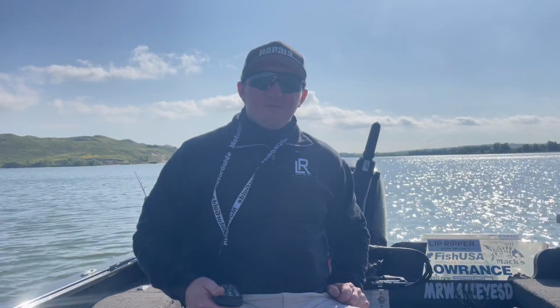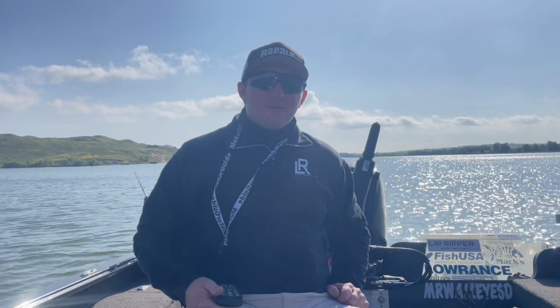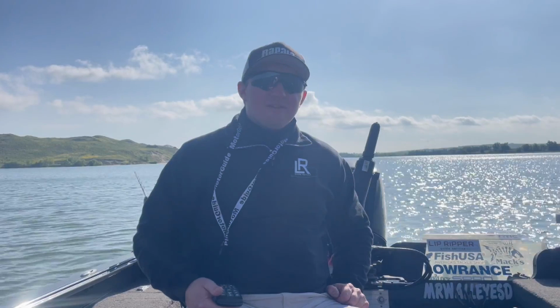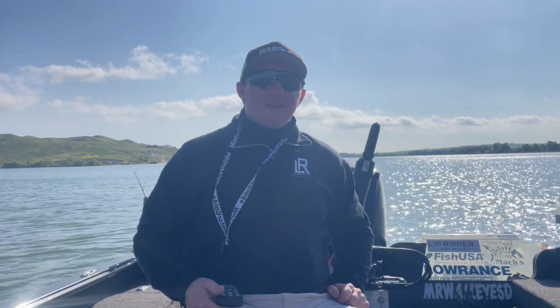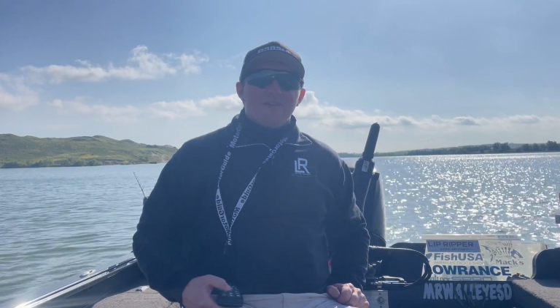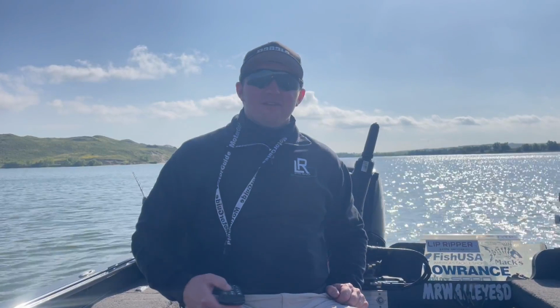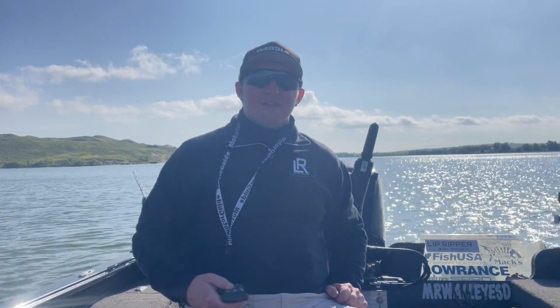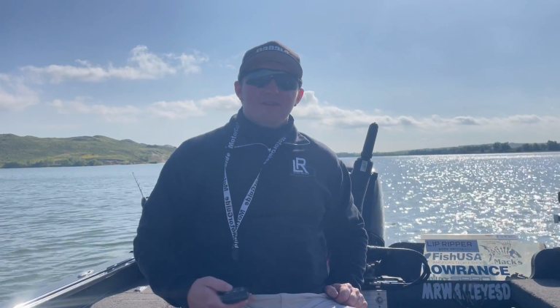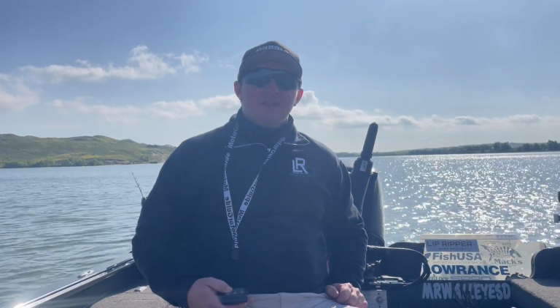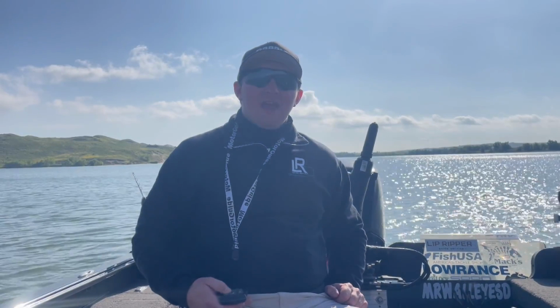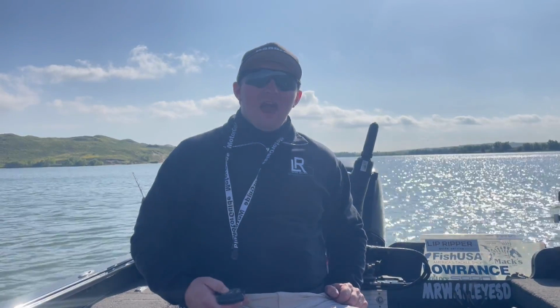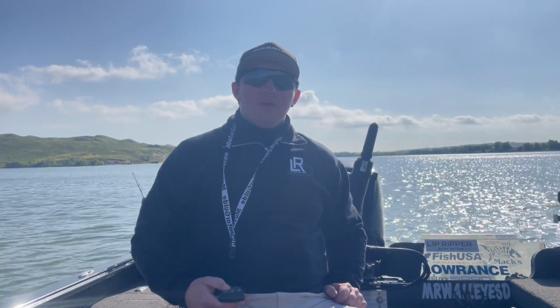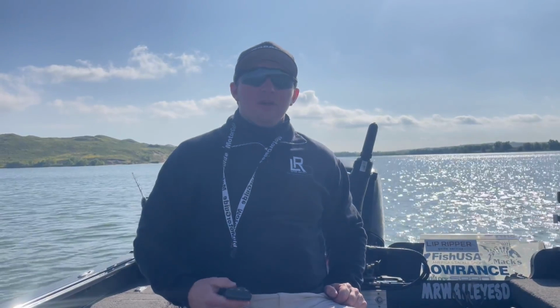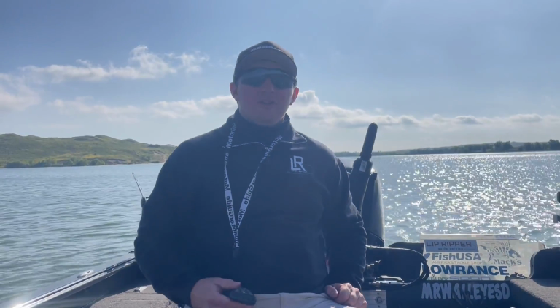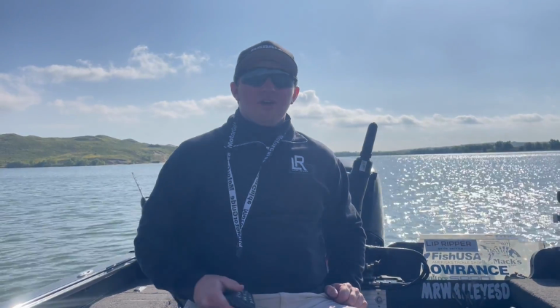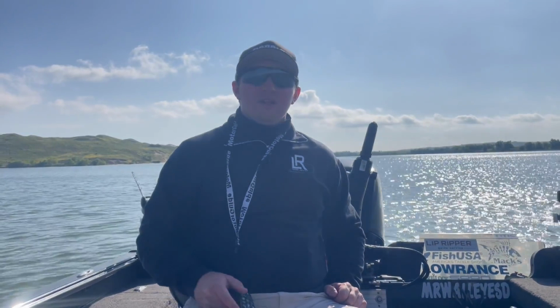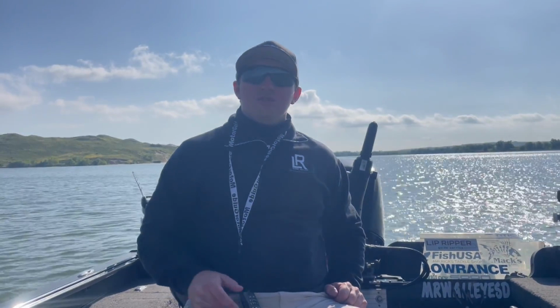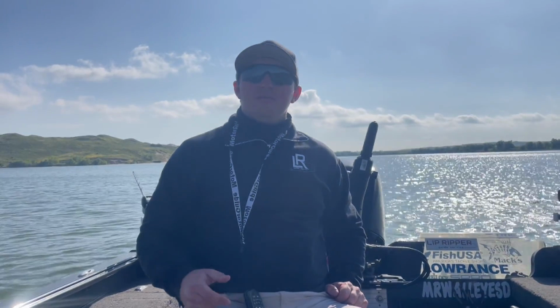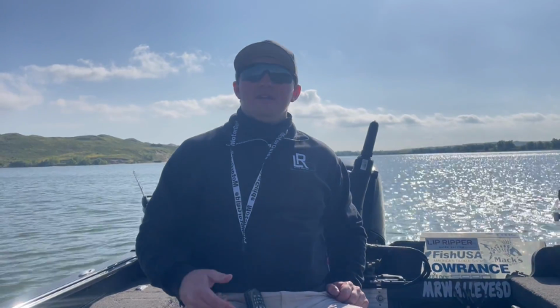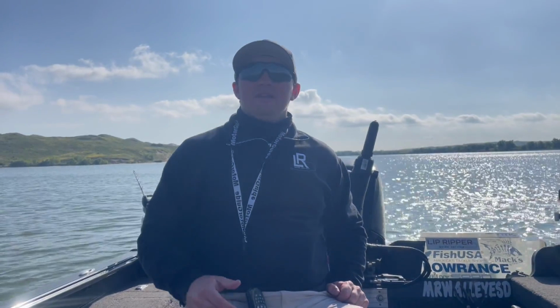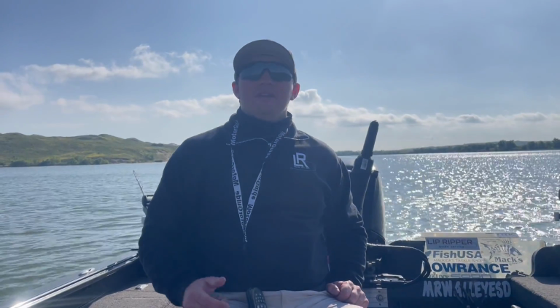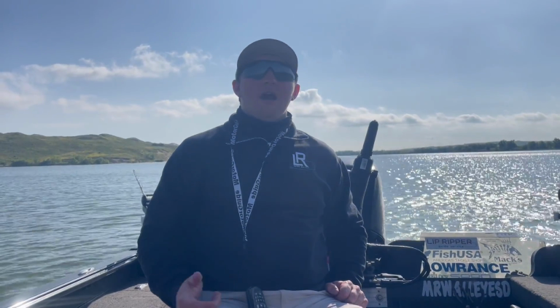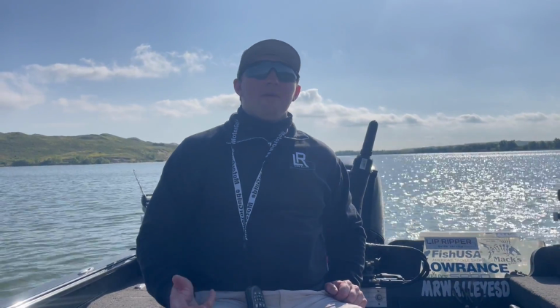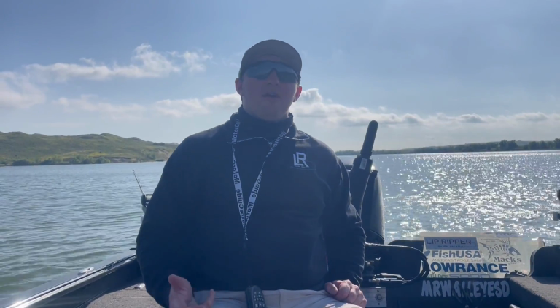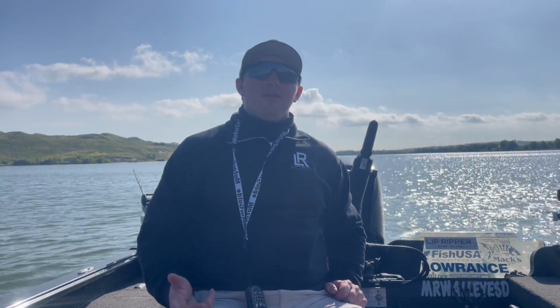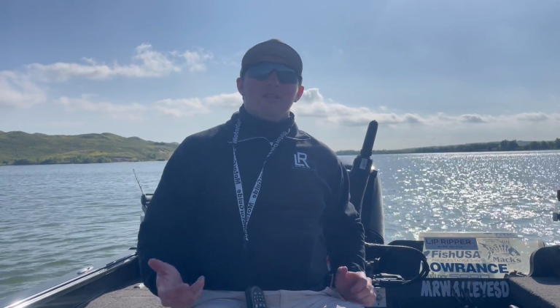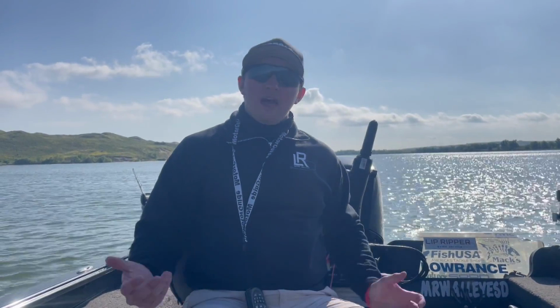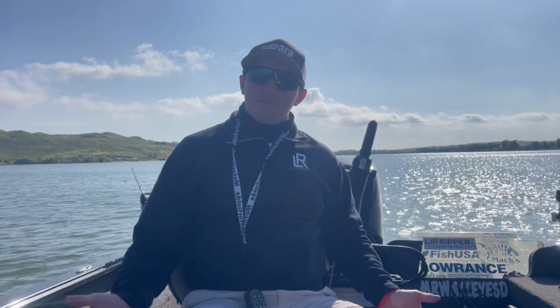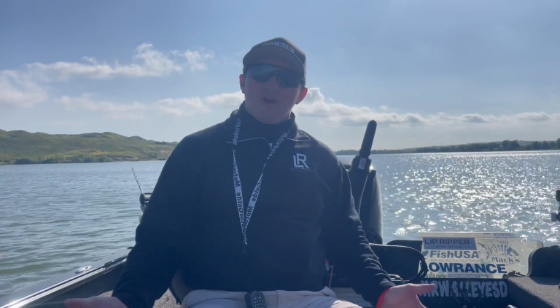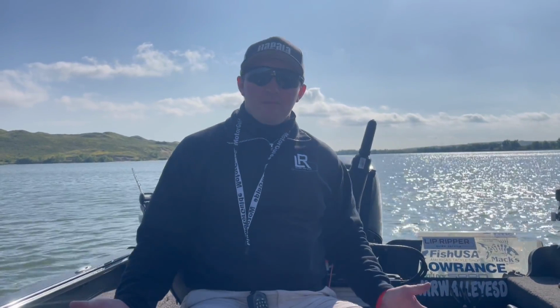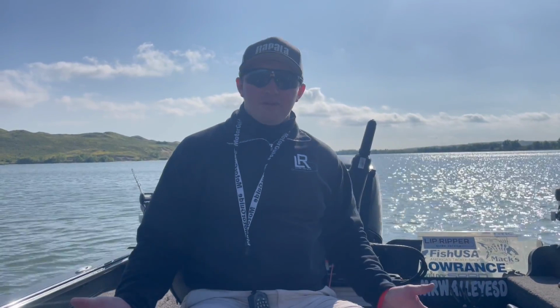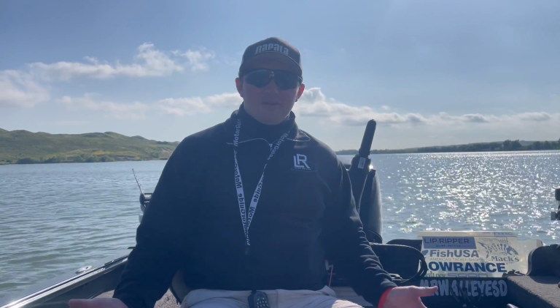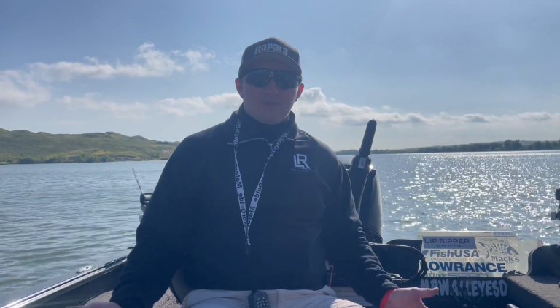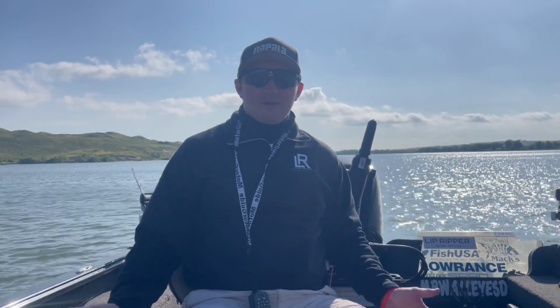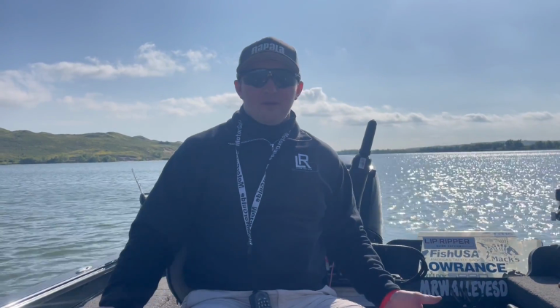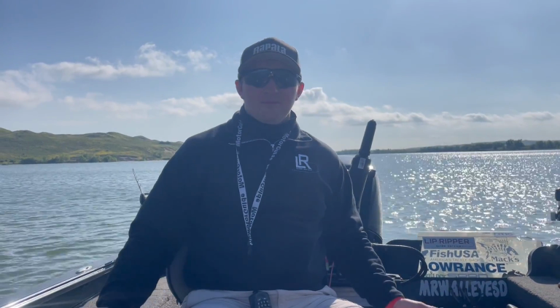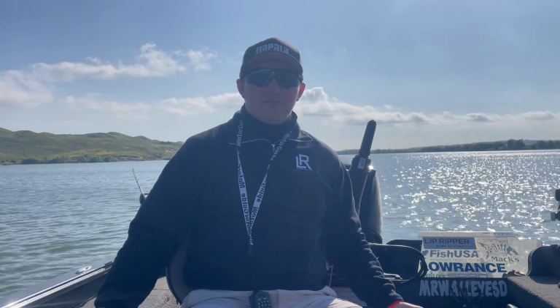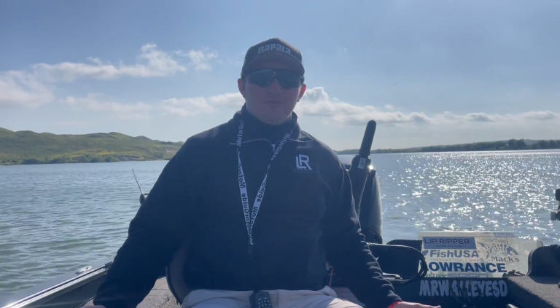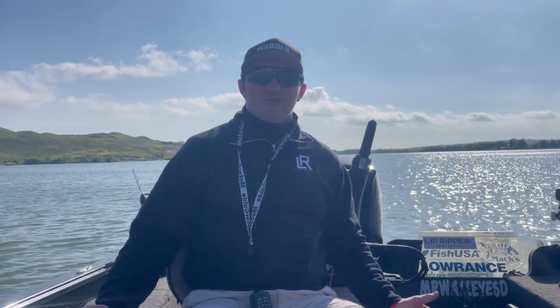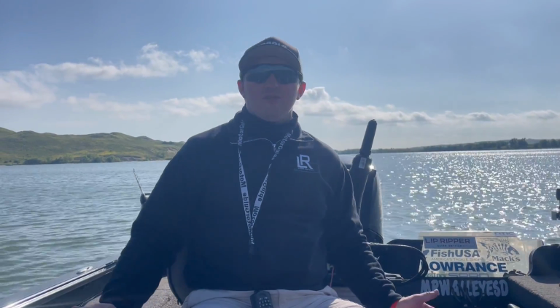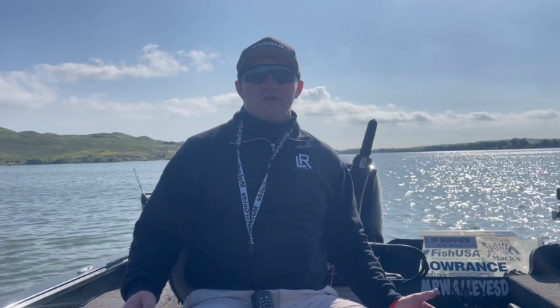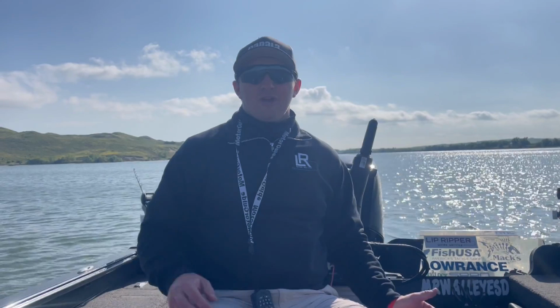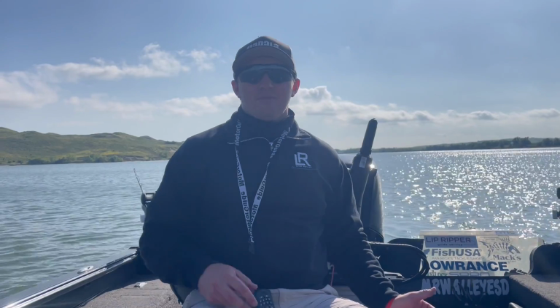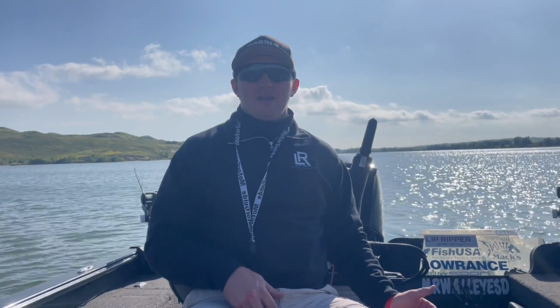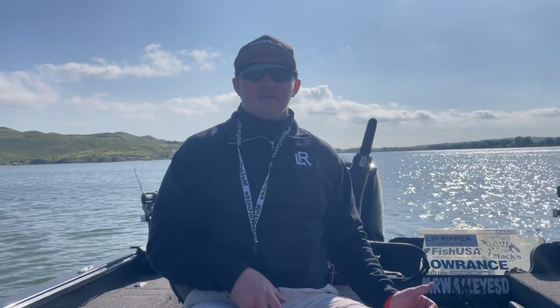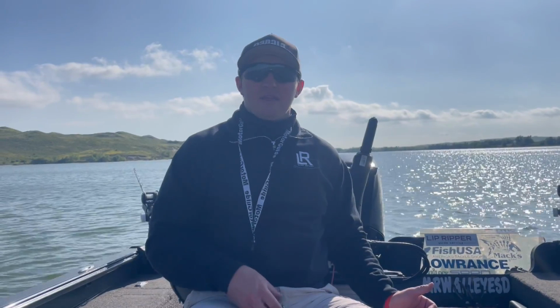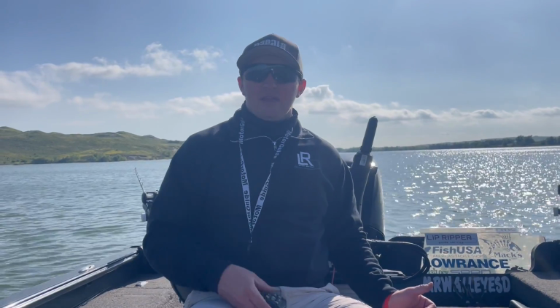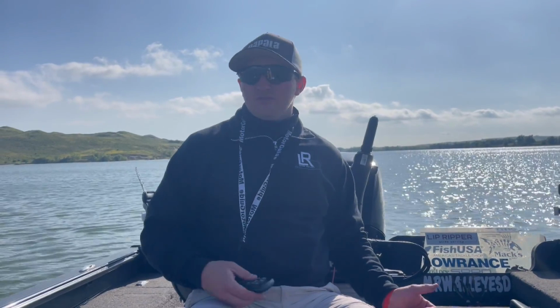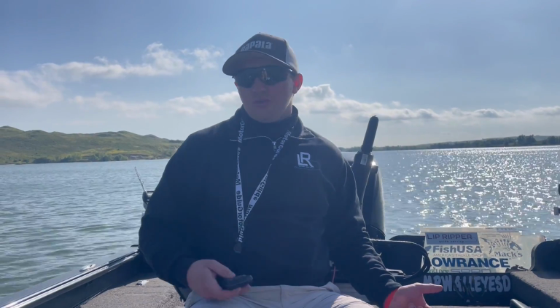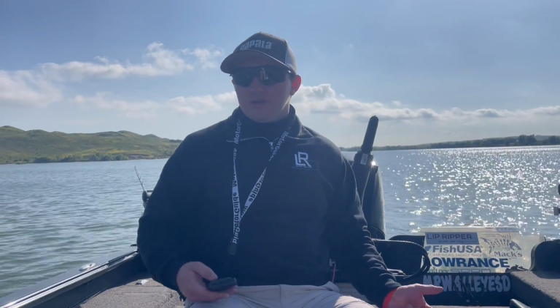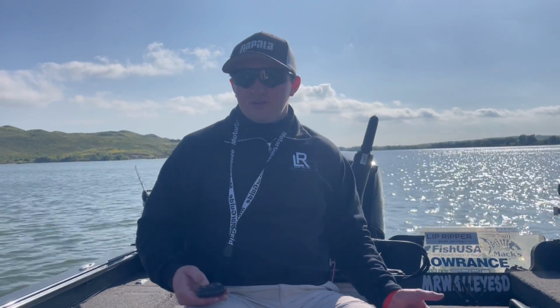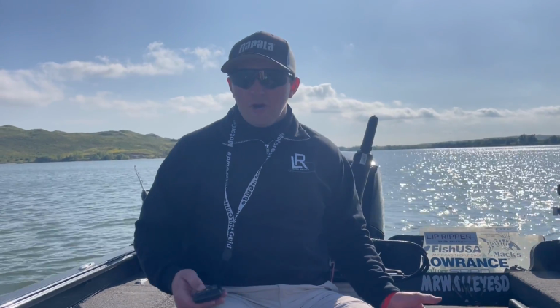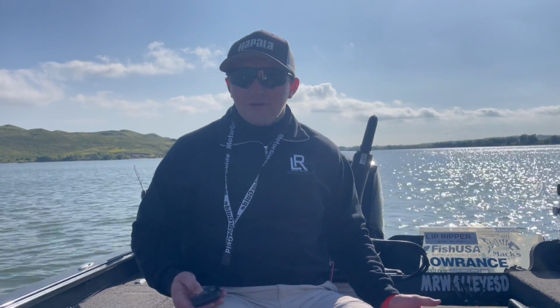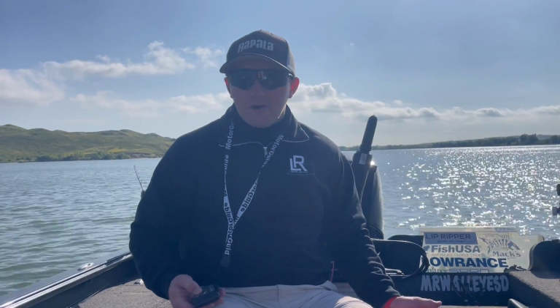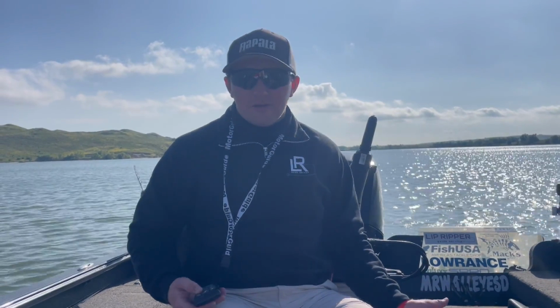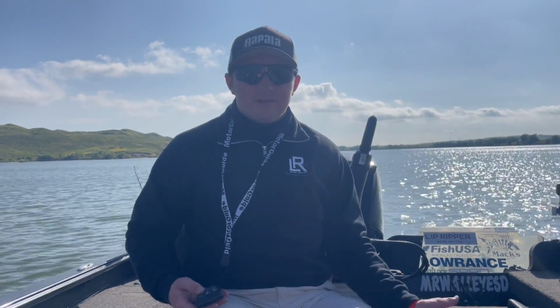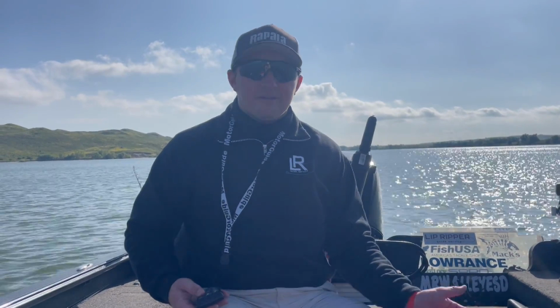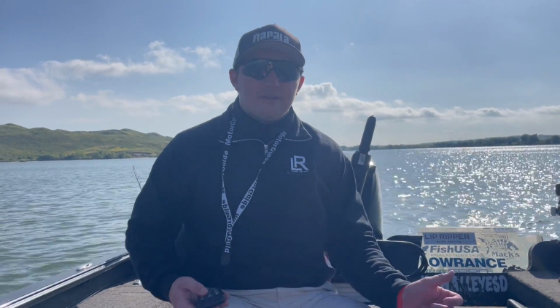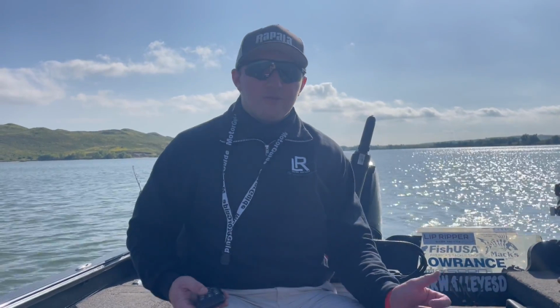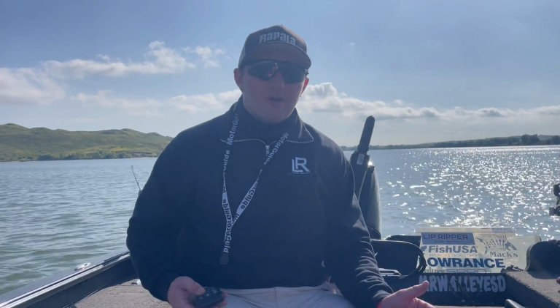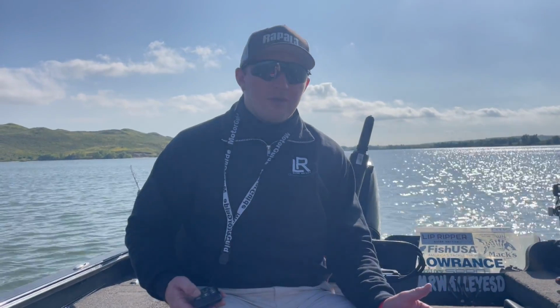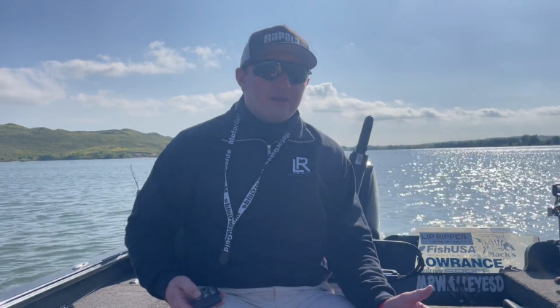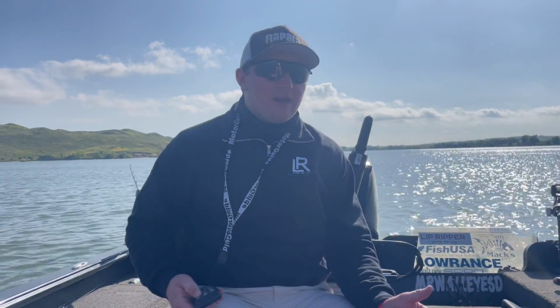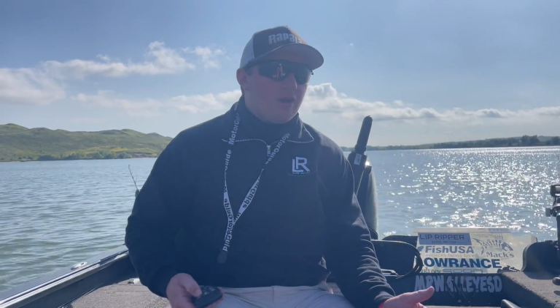Hey folks, Nick Harrington here. I want to talk a little bit about line properties when it comes to trolling crankbaits and trolling crawler harnesses like we are right now.